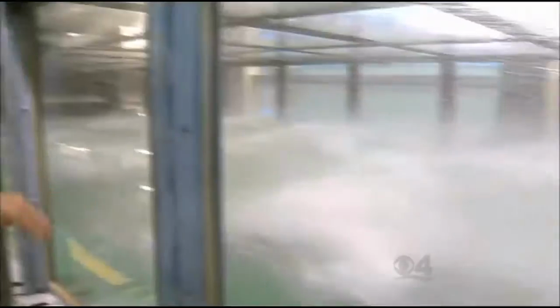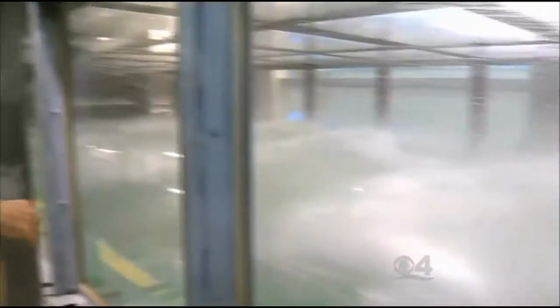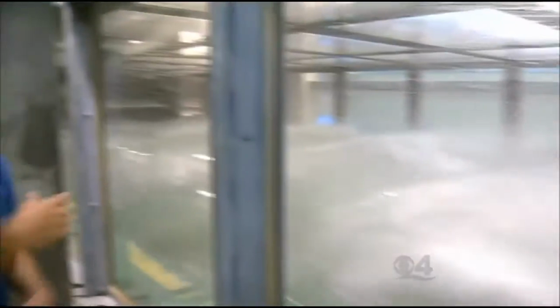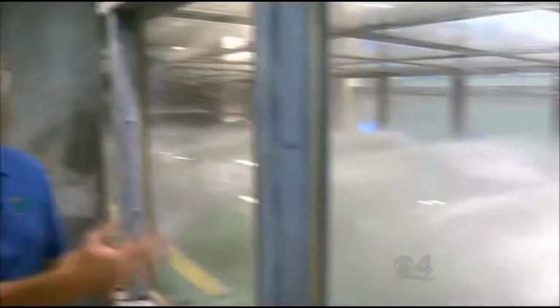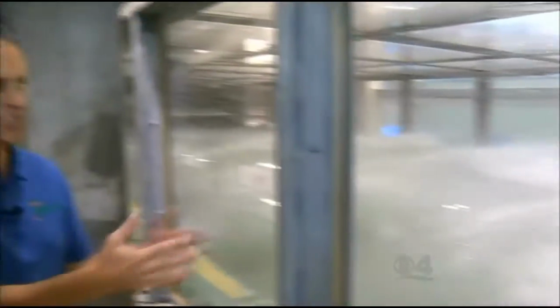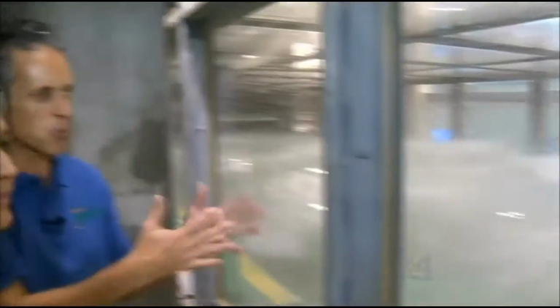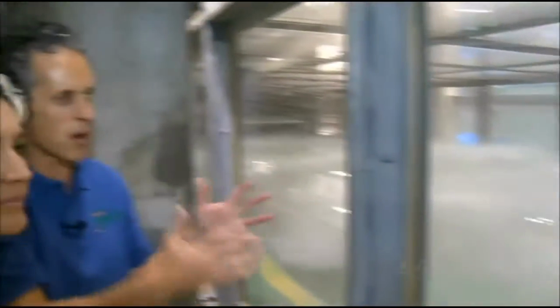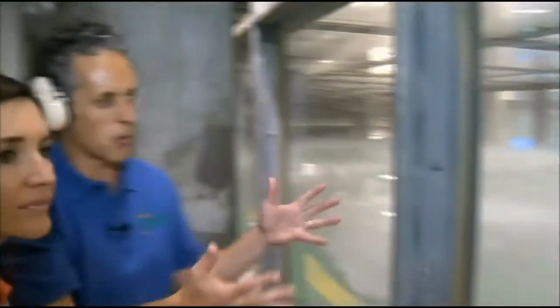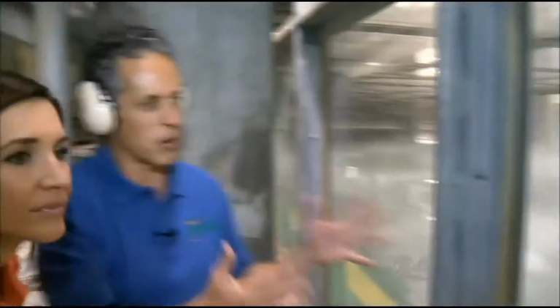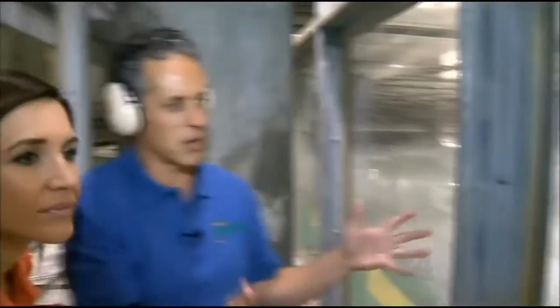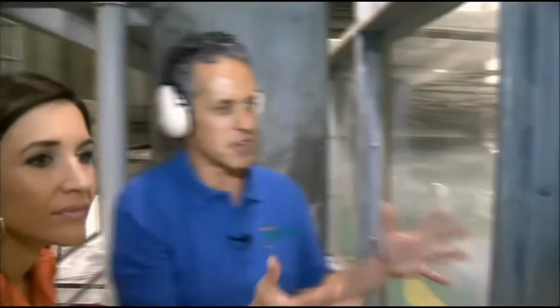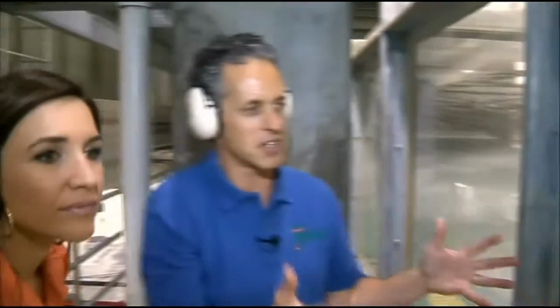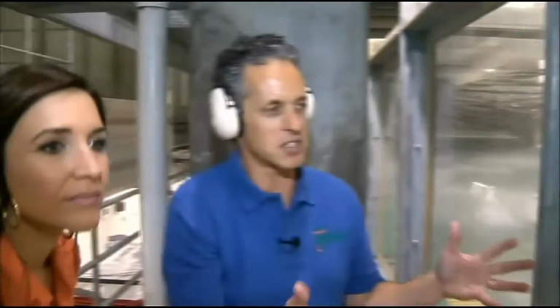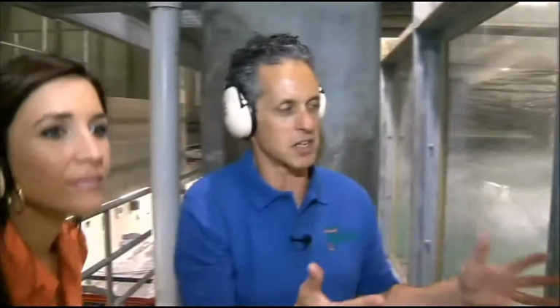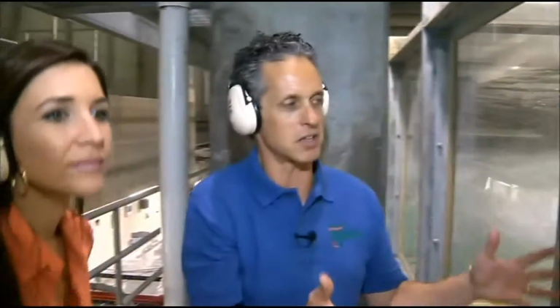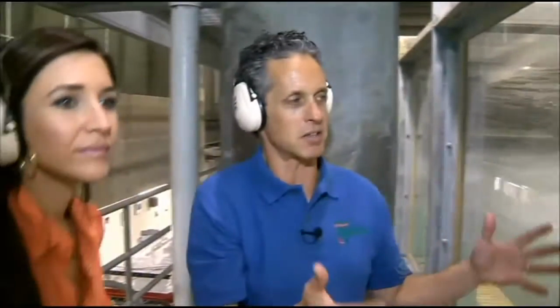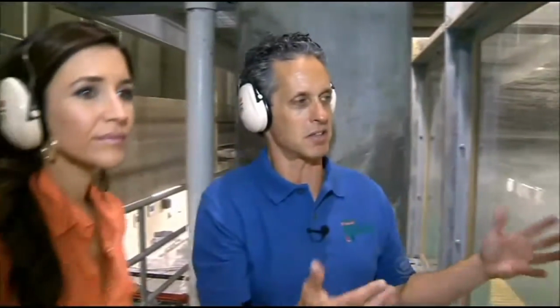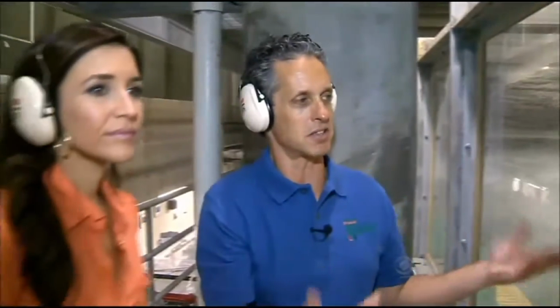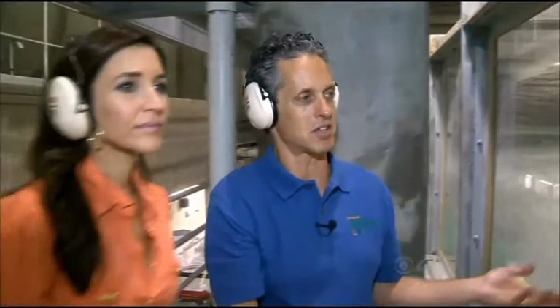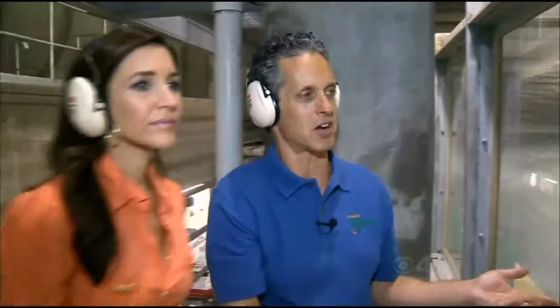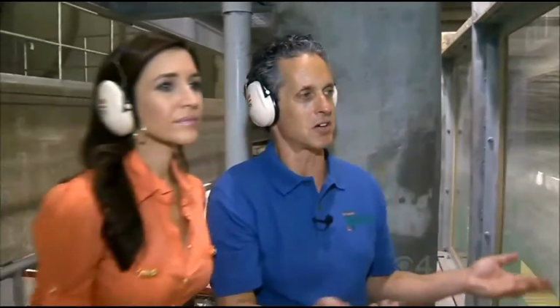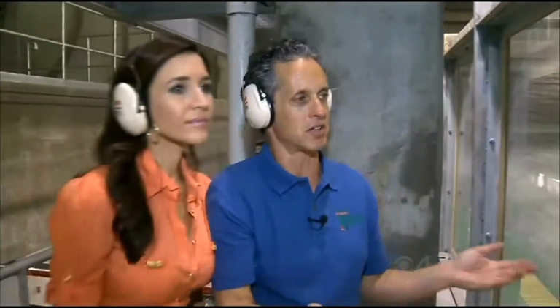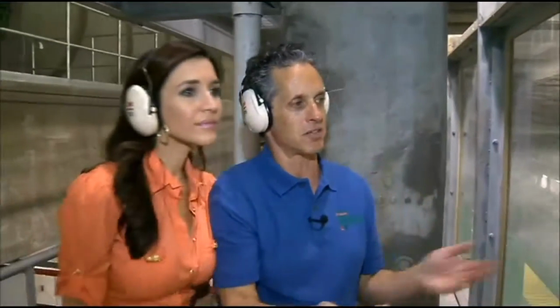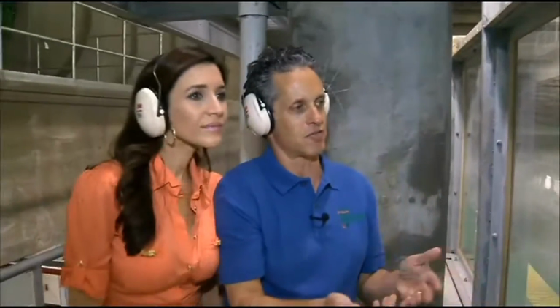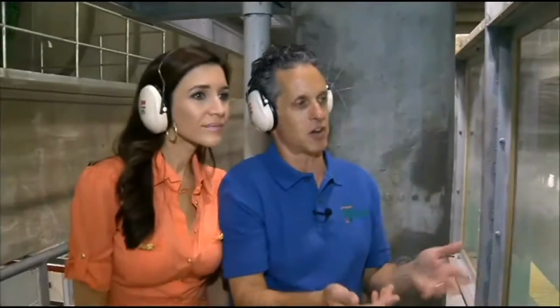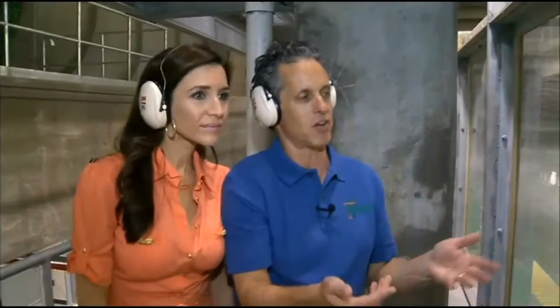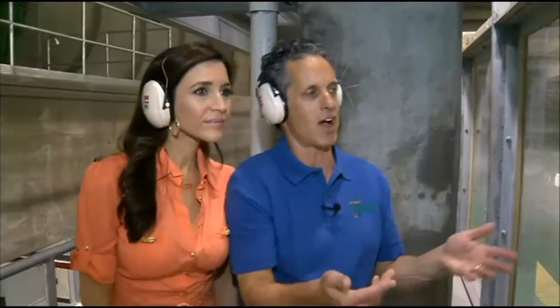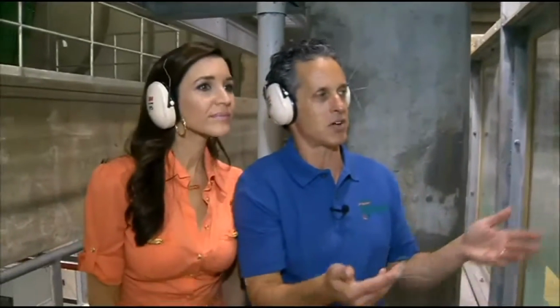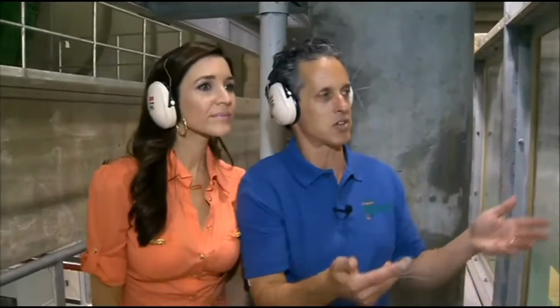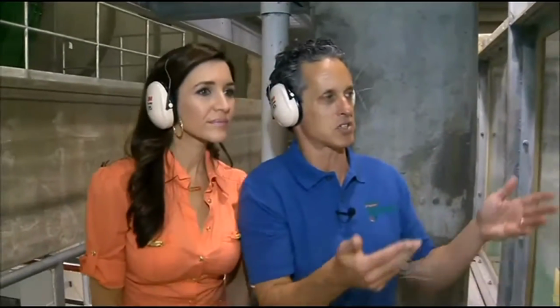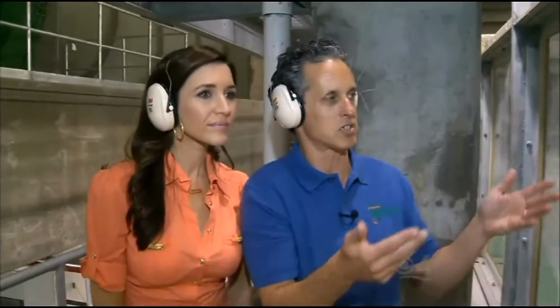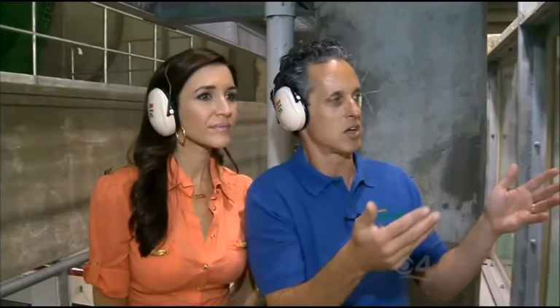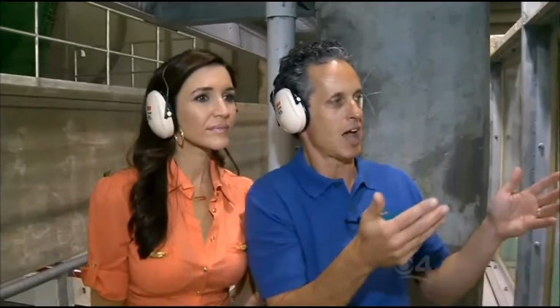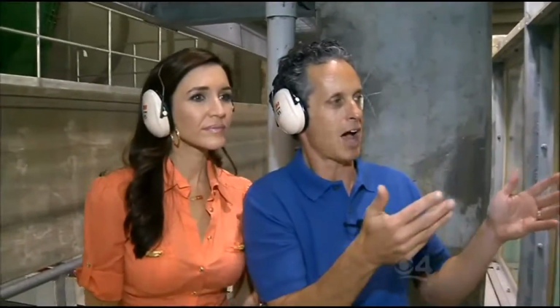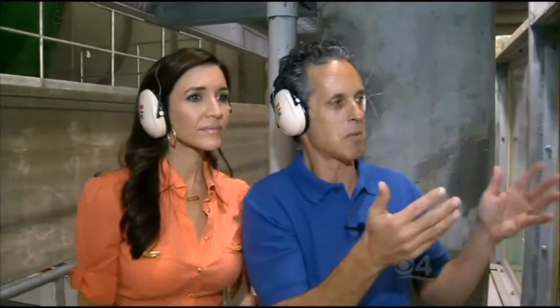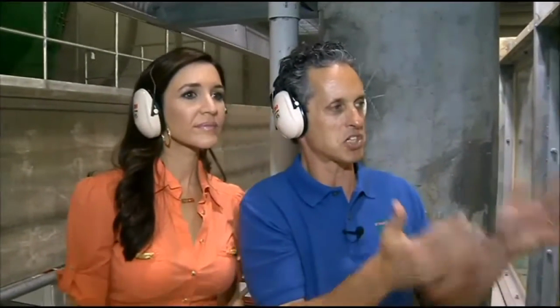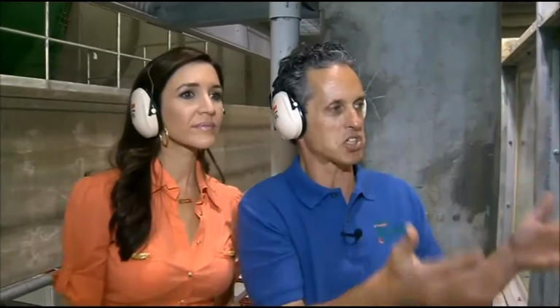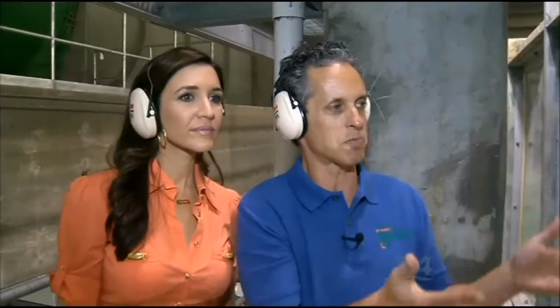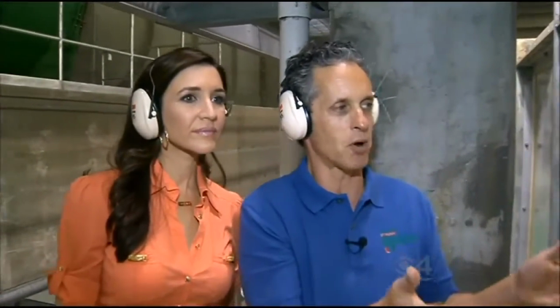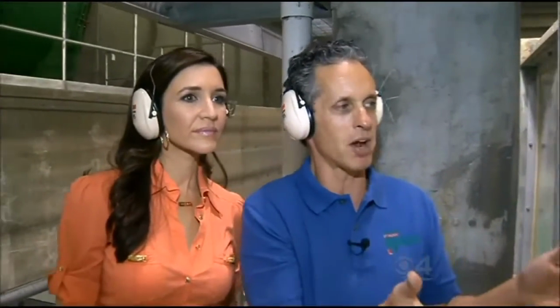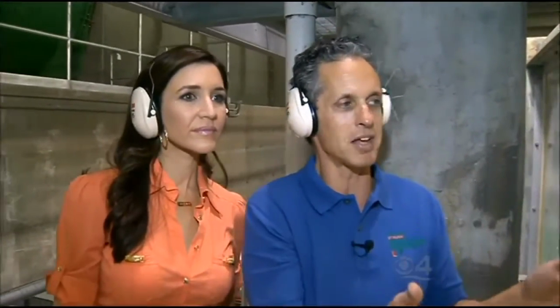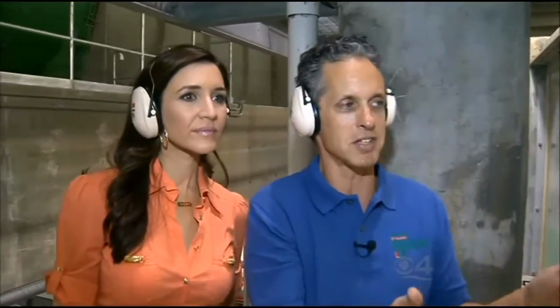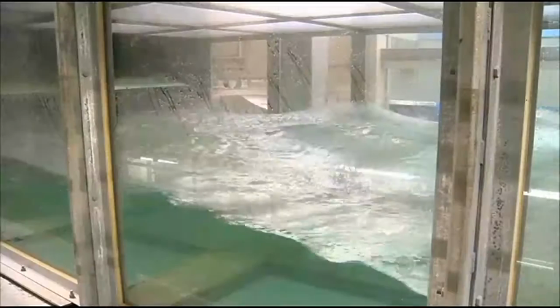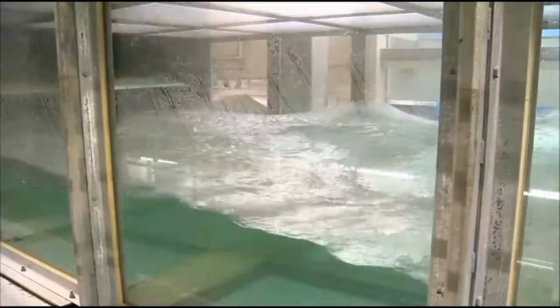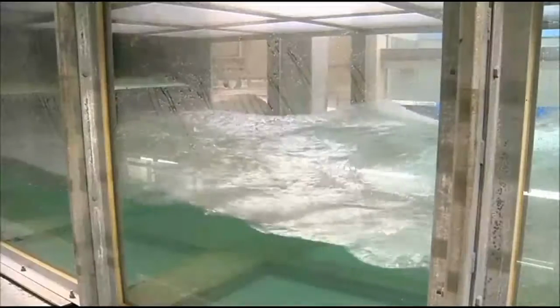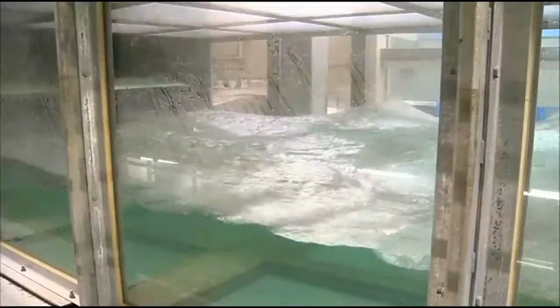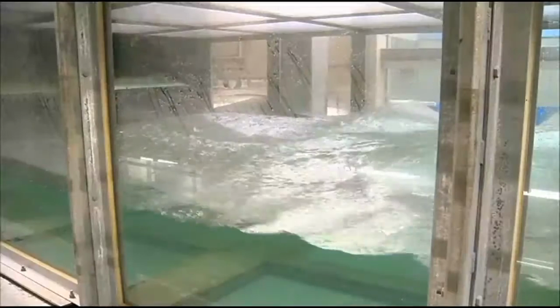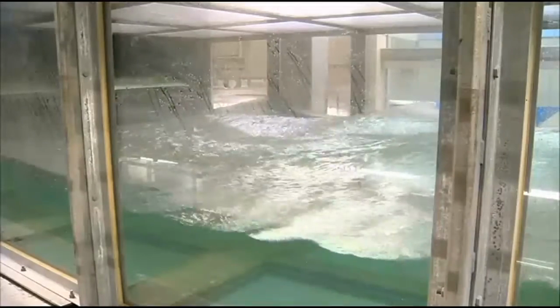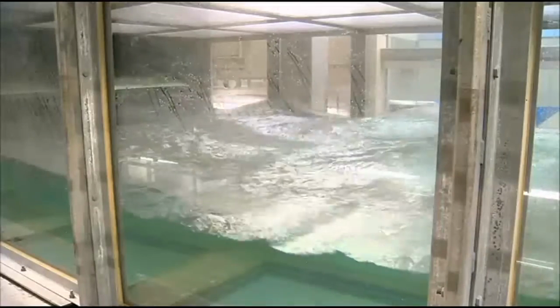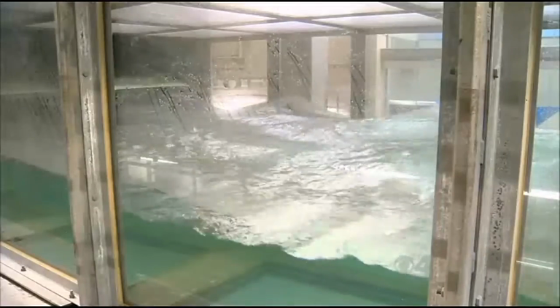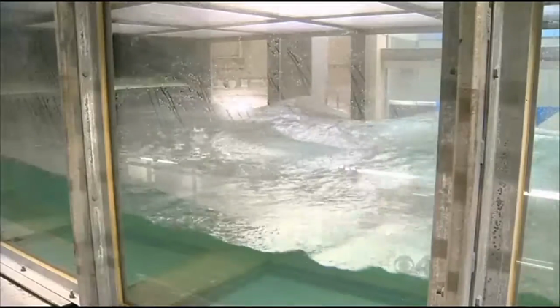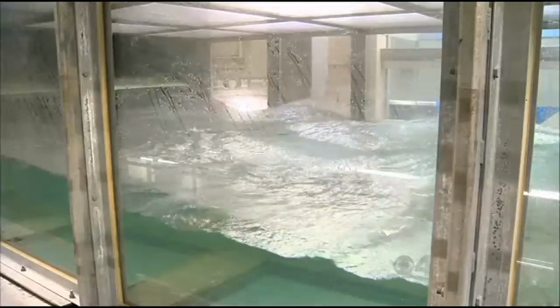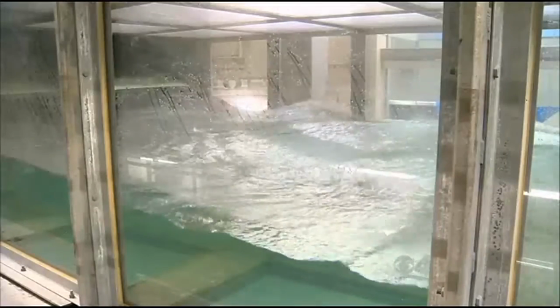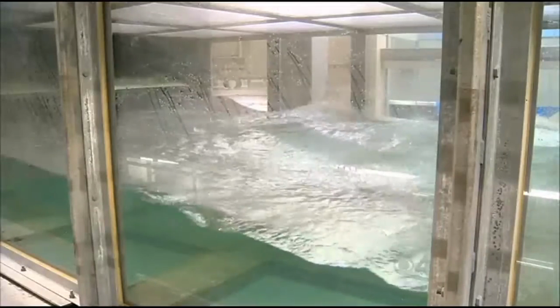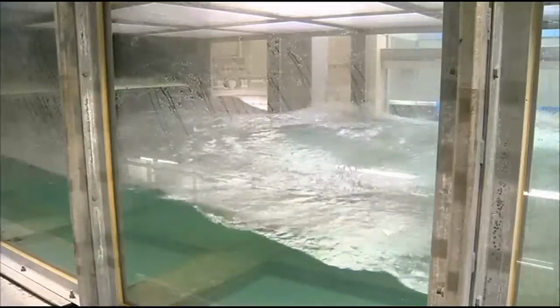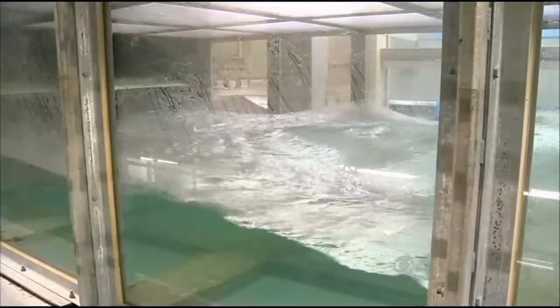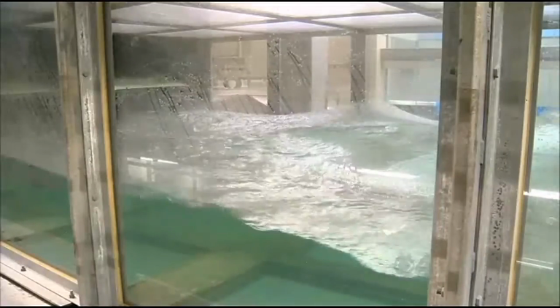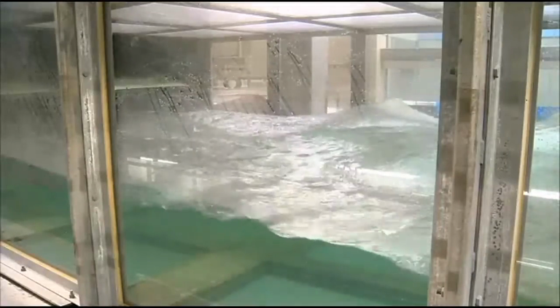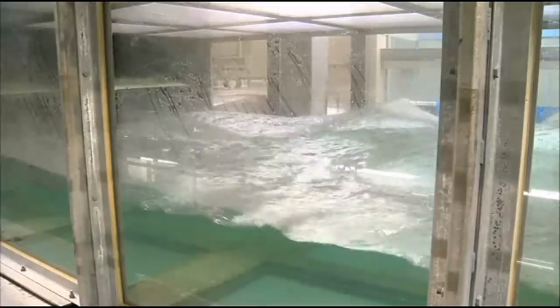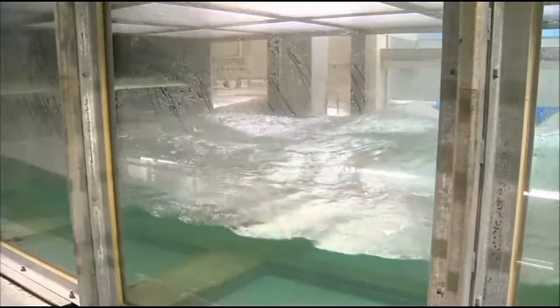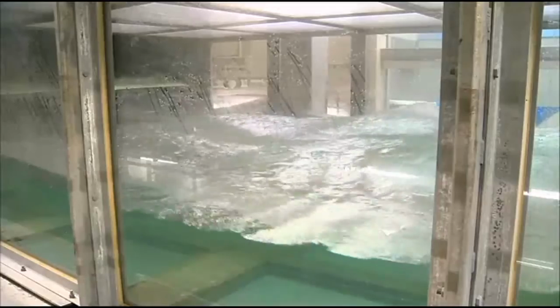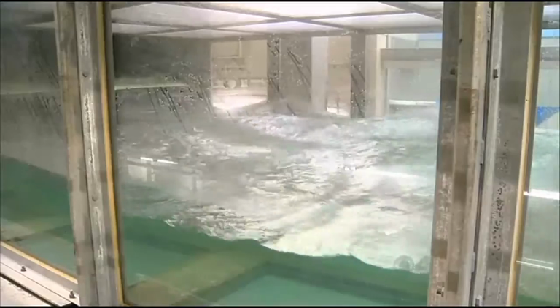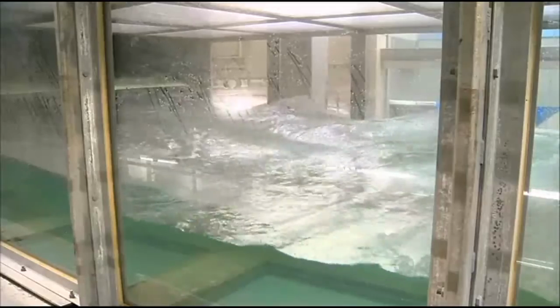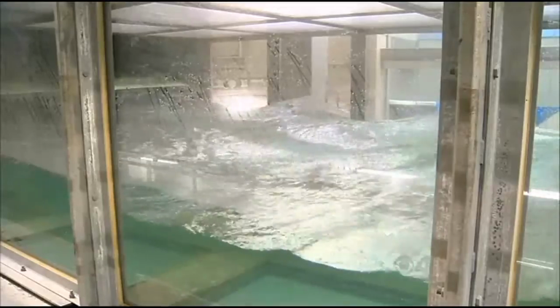Dr. House explained how the wave tank will not only help us better understand storm surge, but what it also means for us in South Florida.